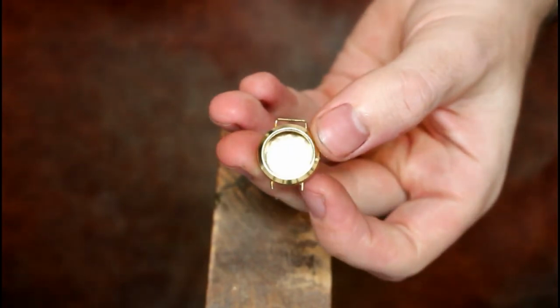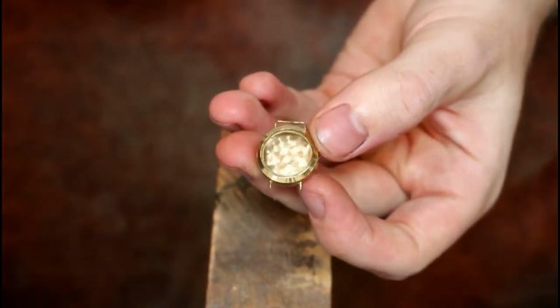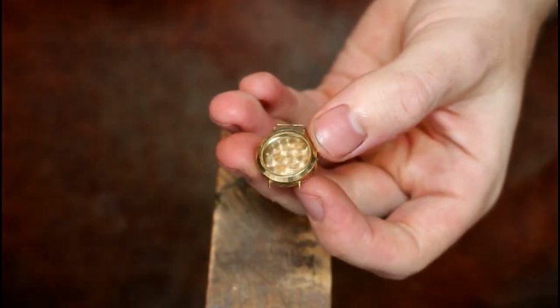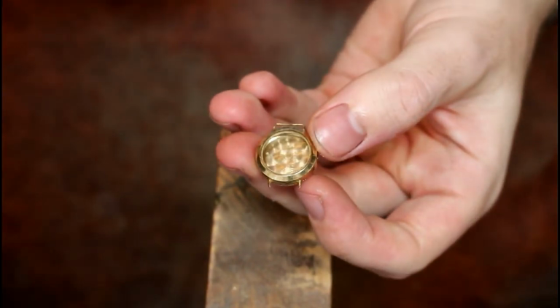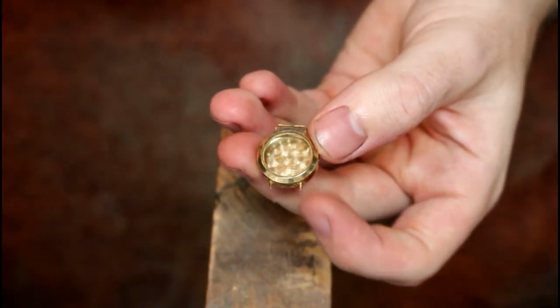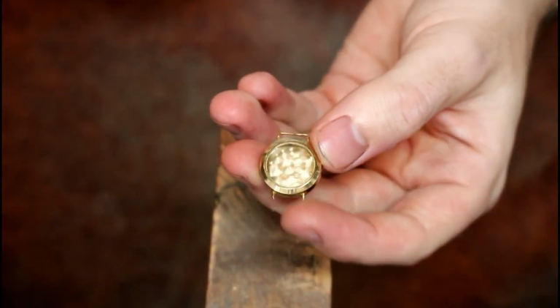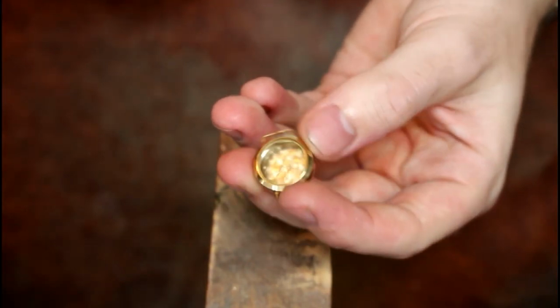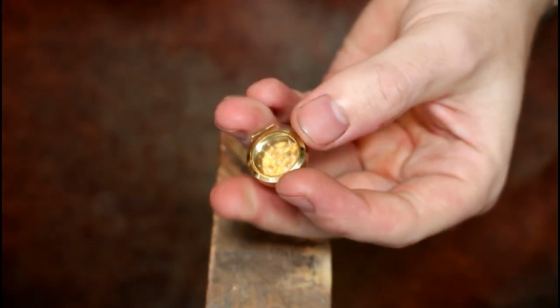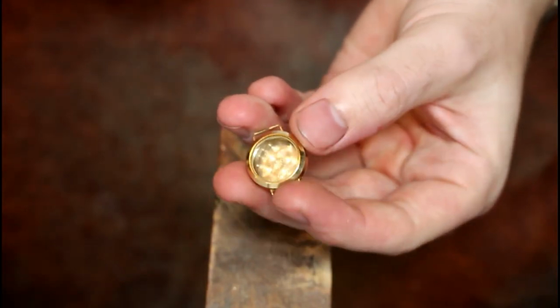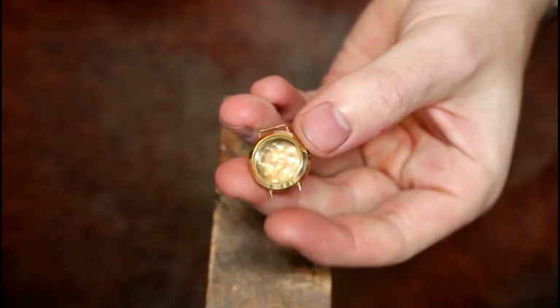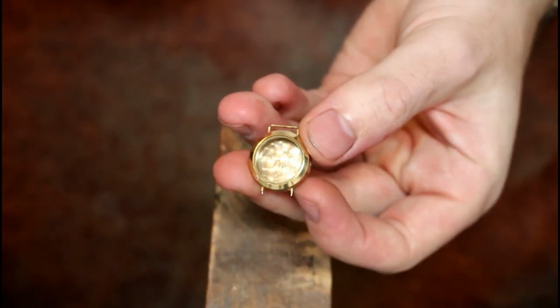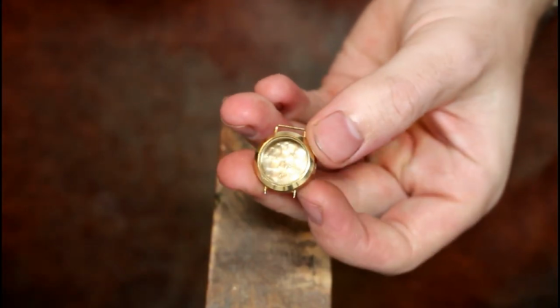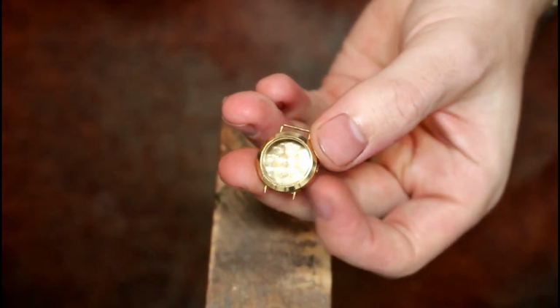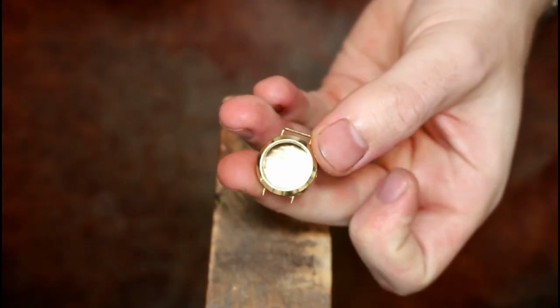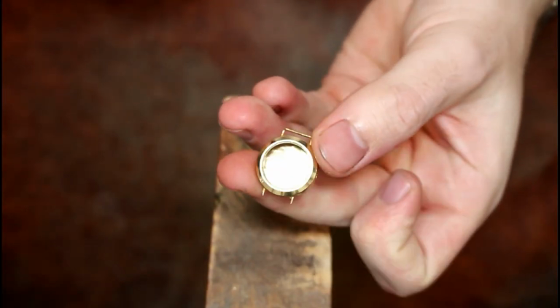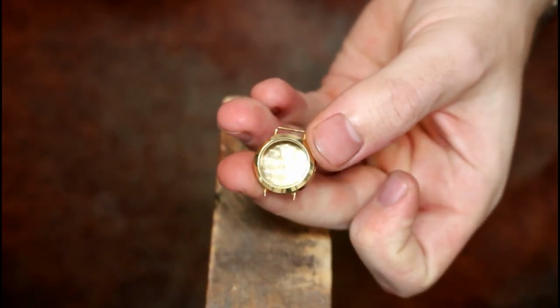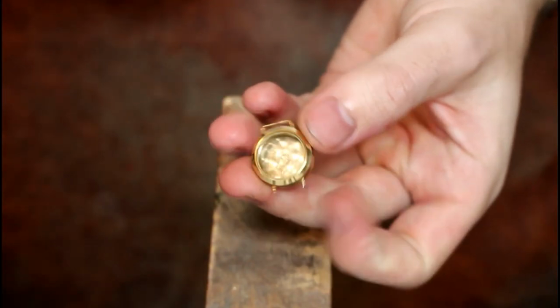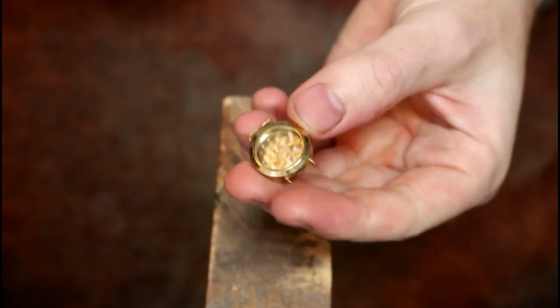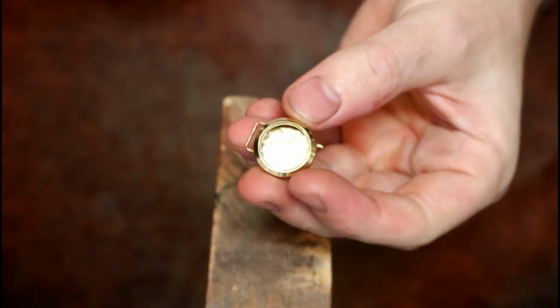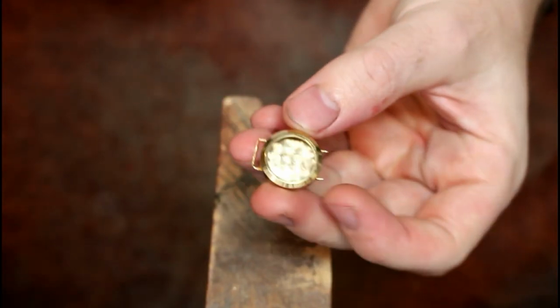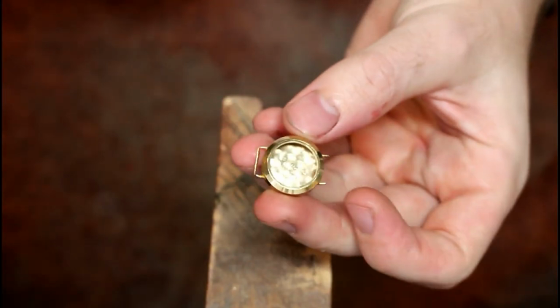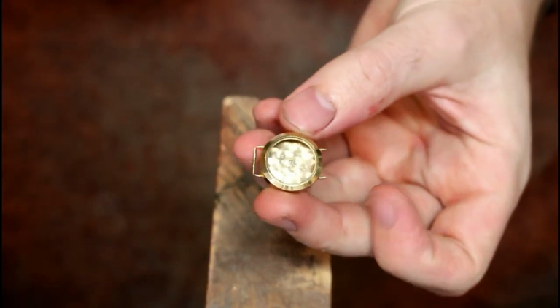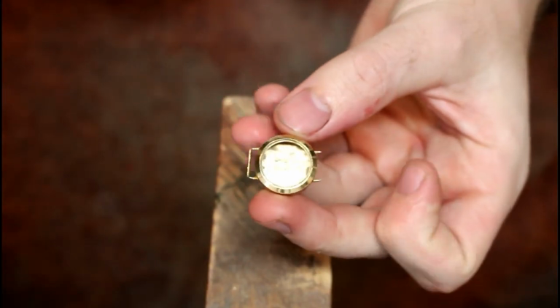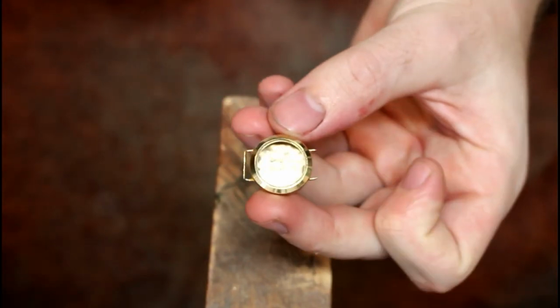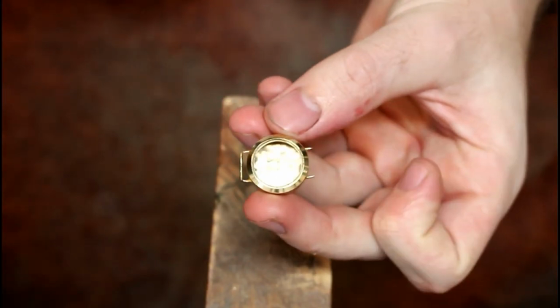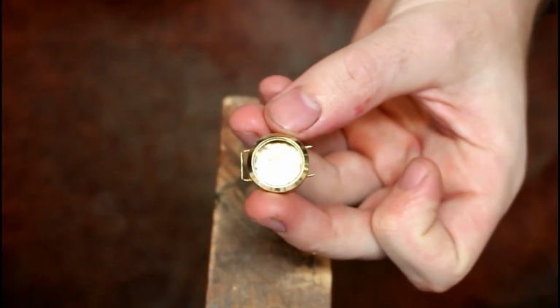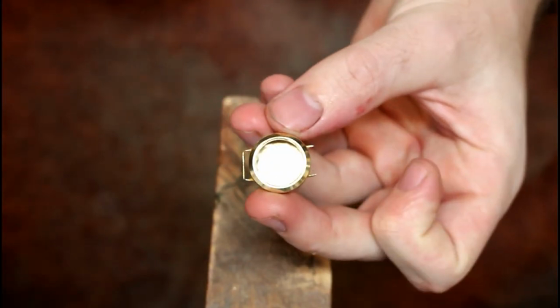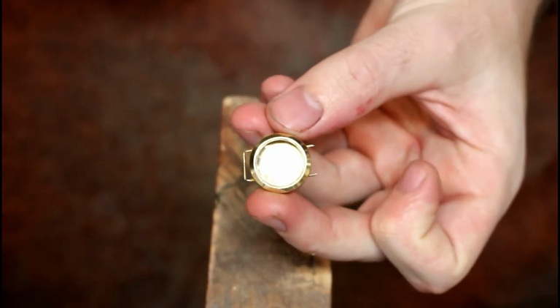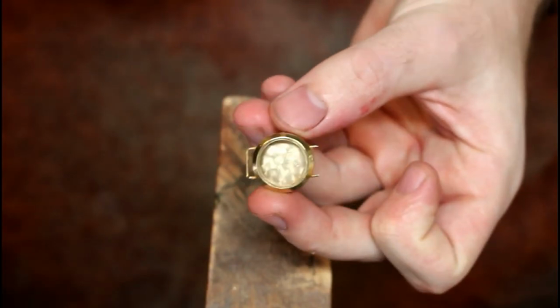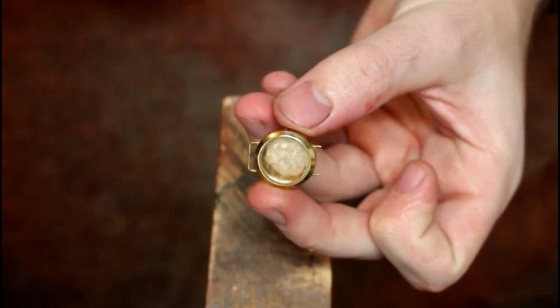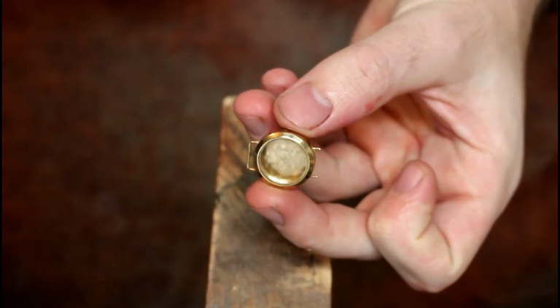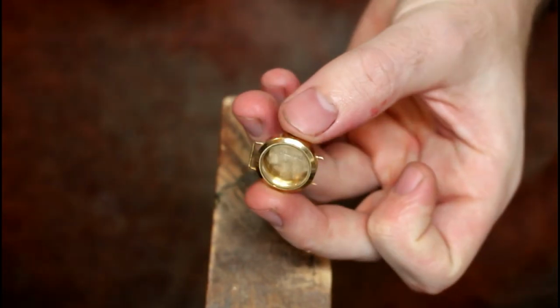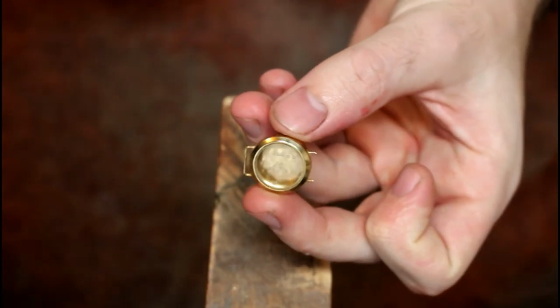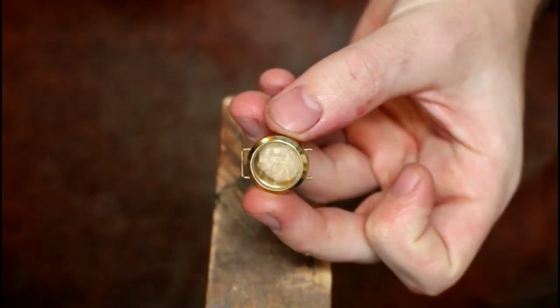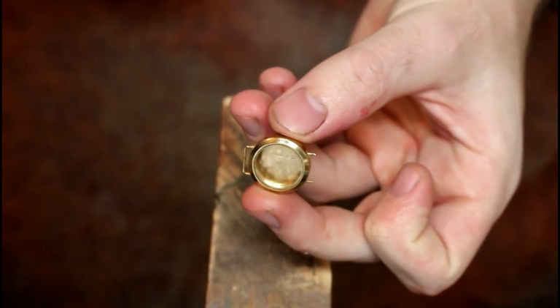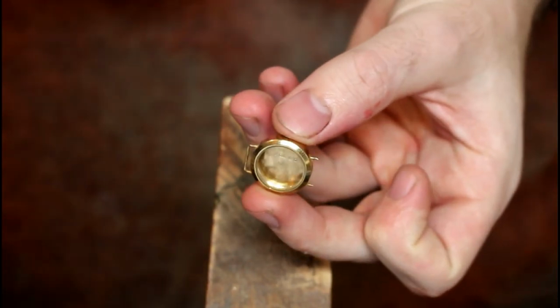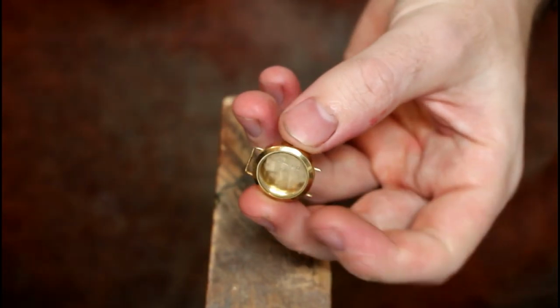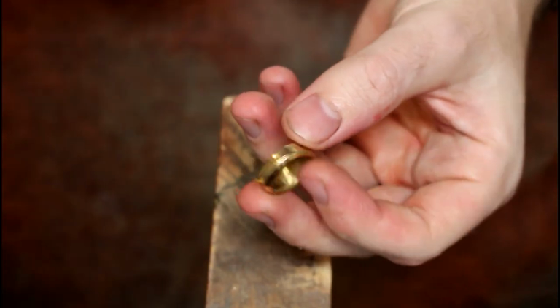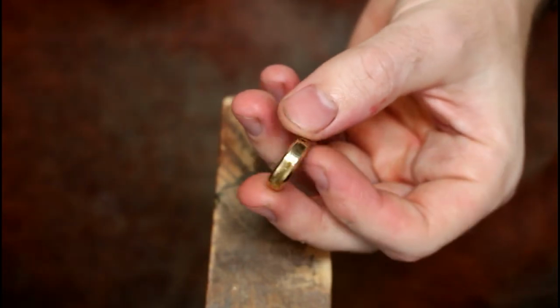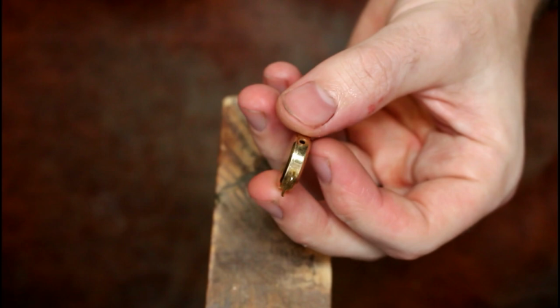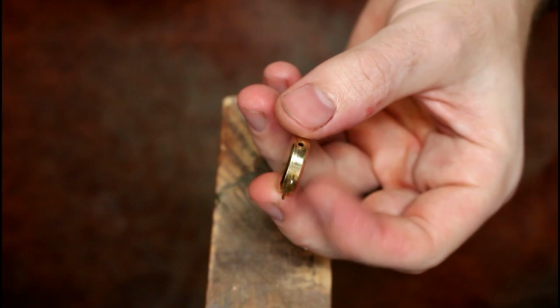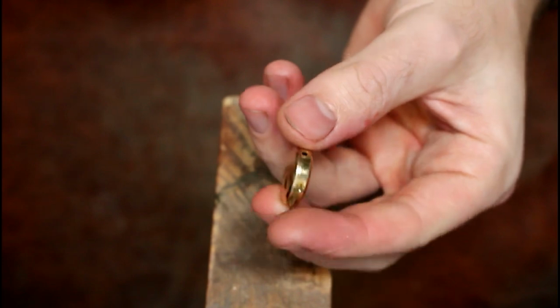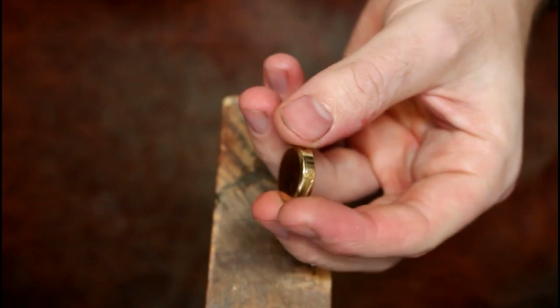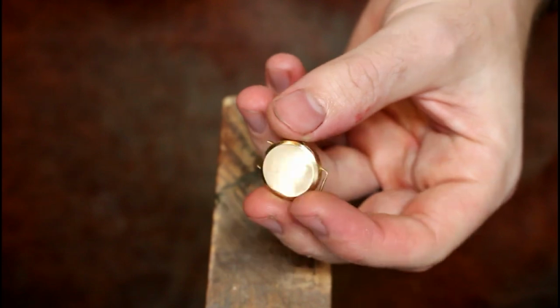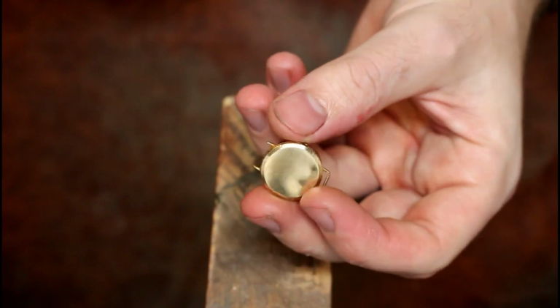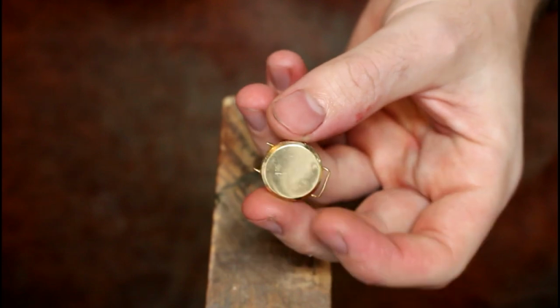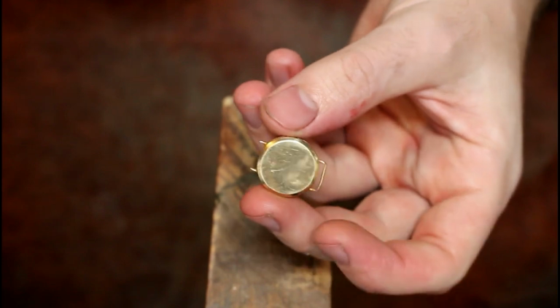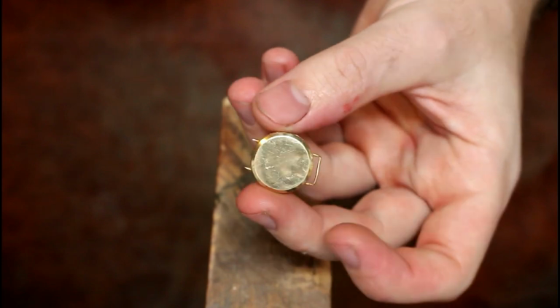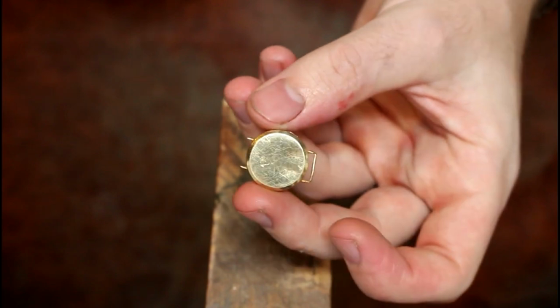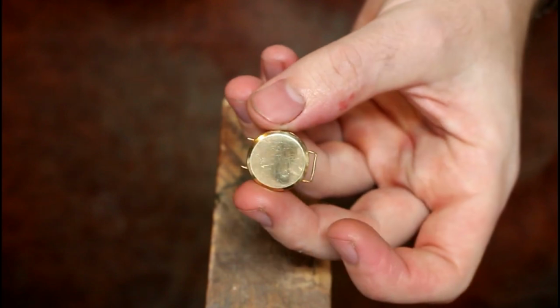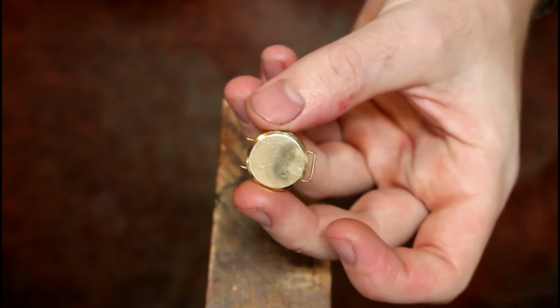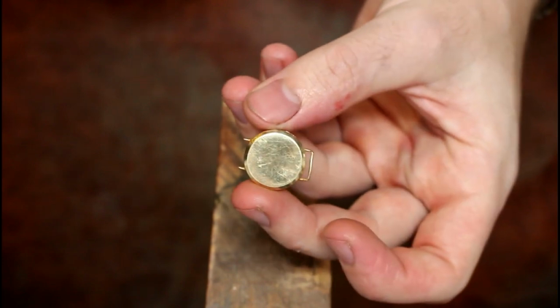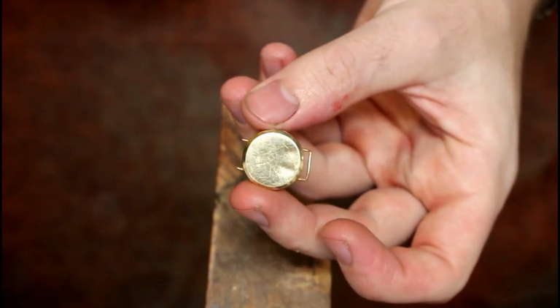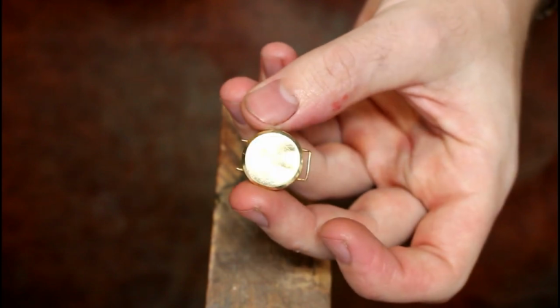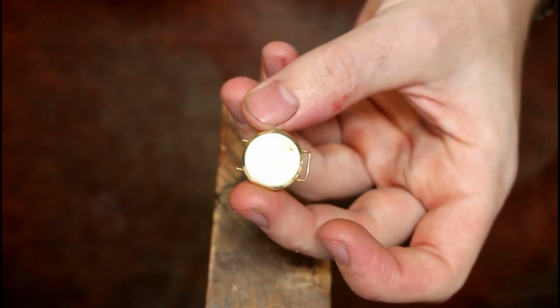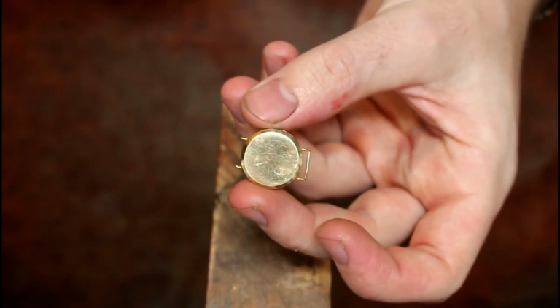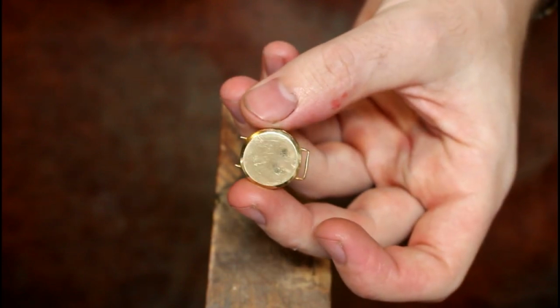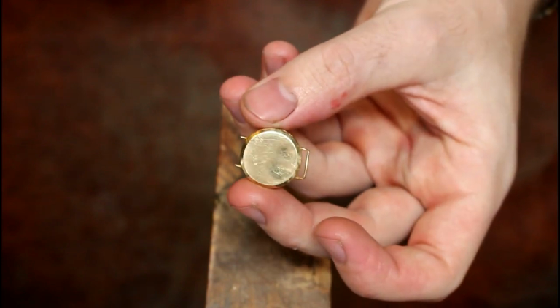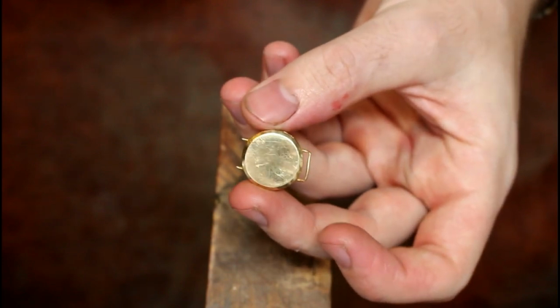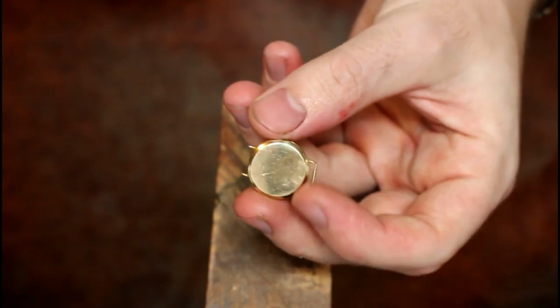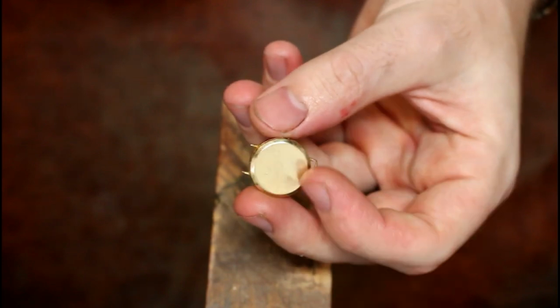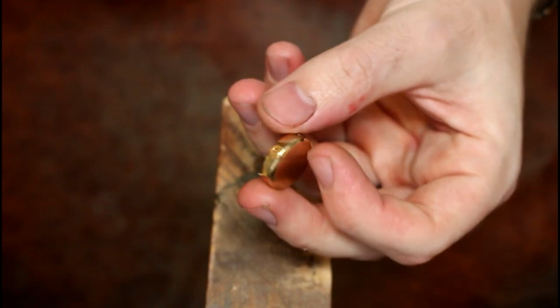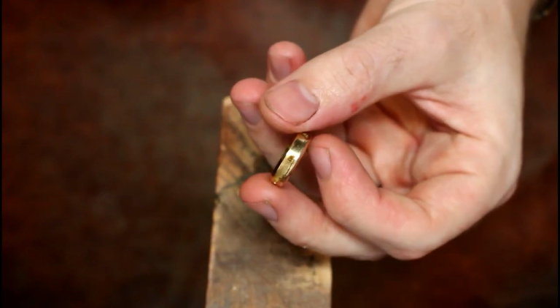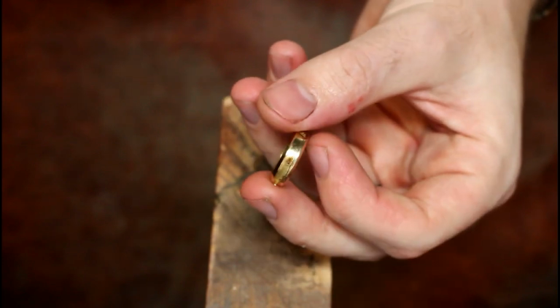In this video I'm repairing a gold watch case in which one of the strap bars has been broken, using some one millimeter gold wire.